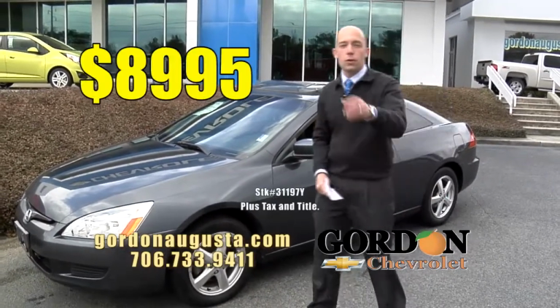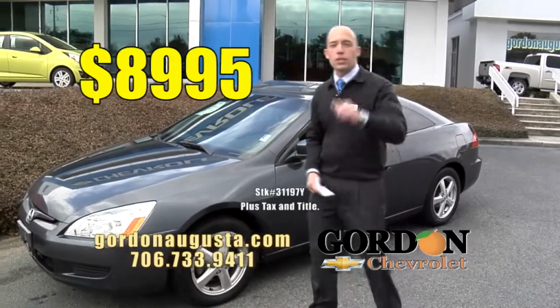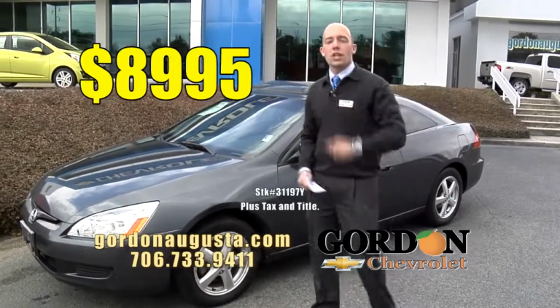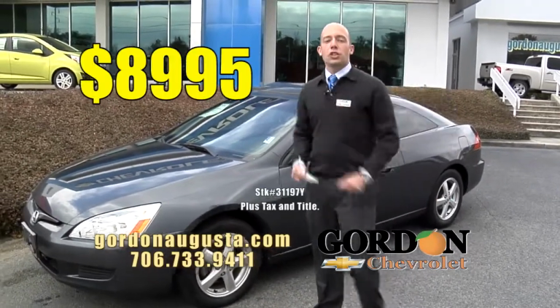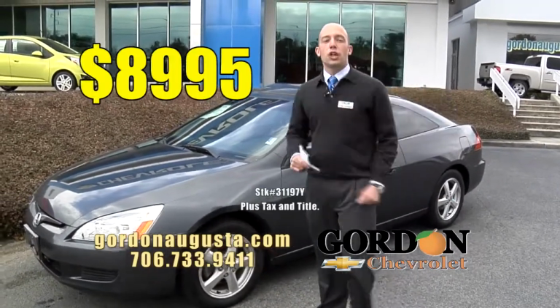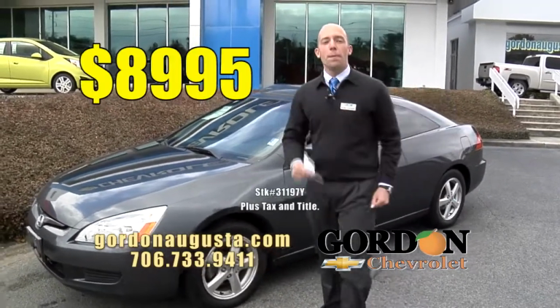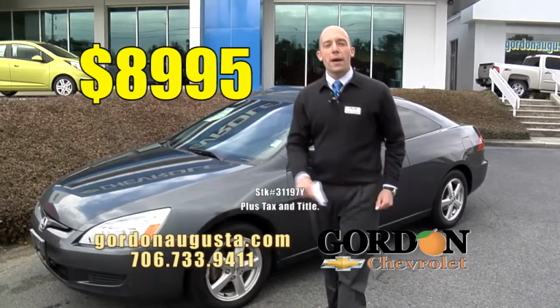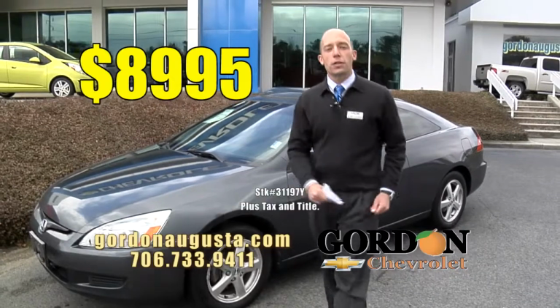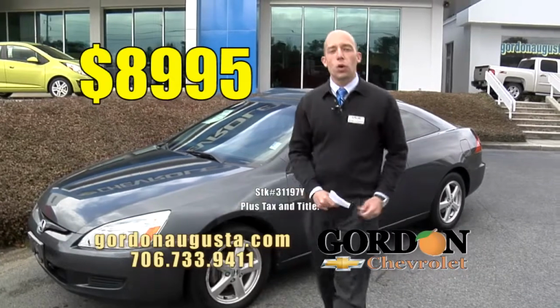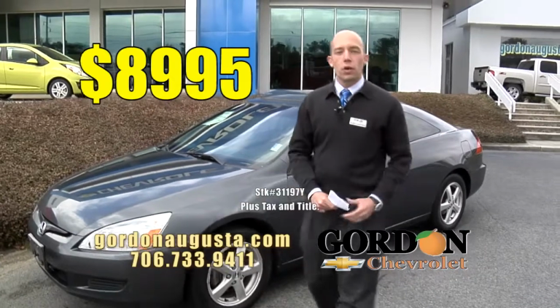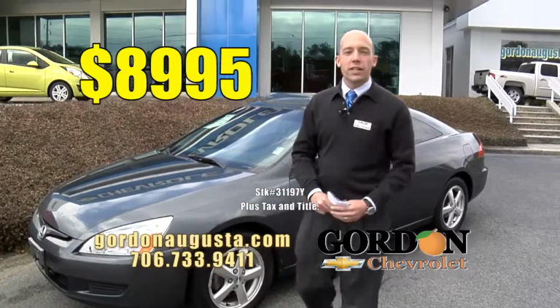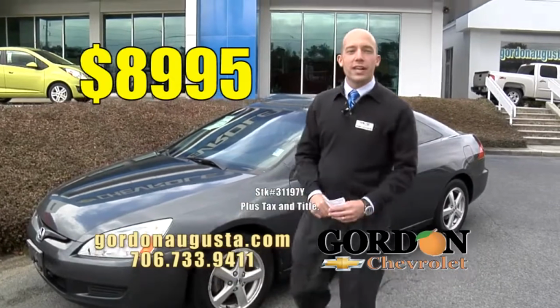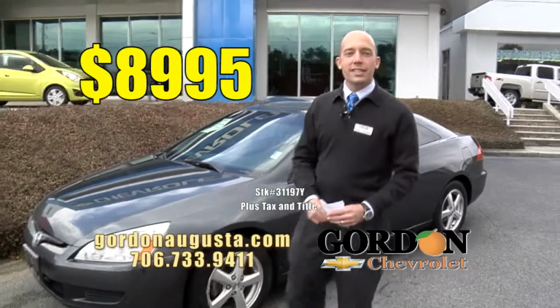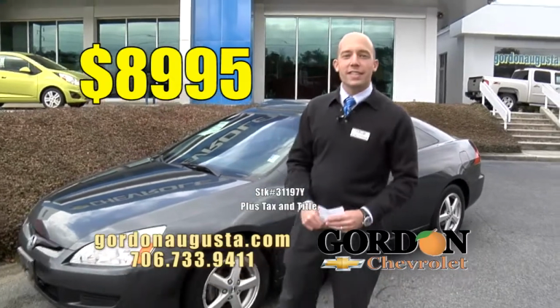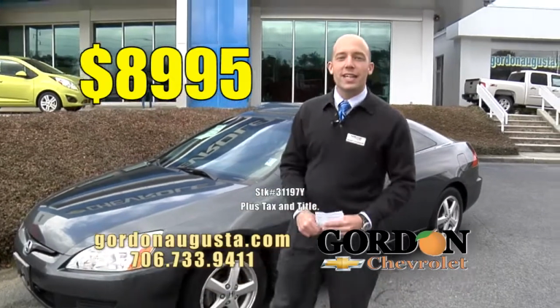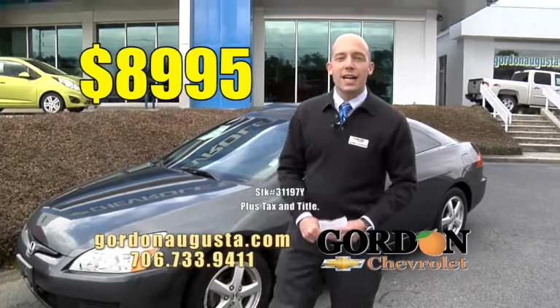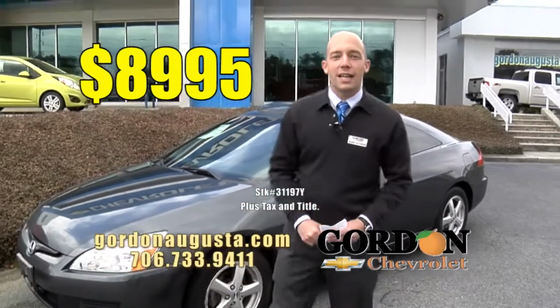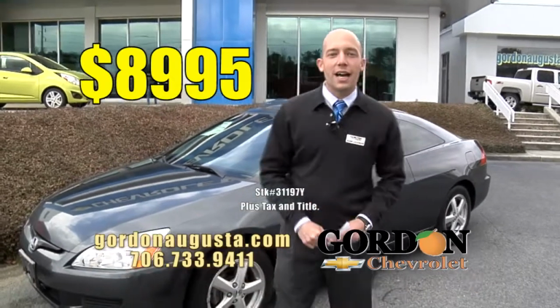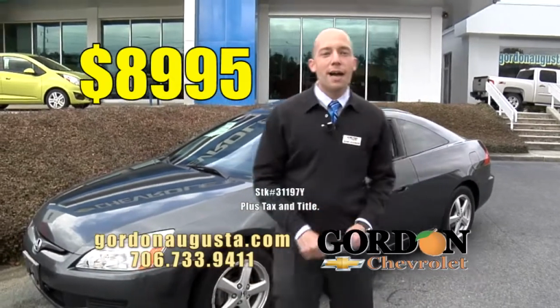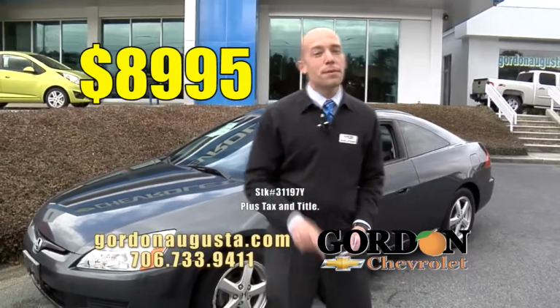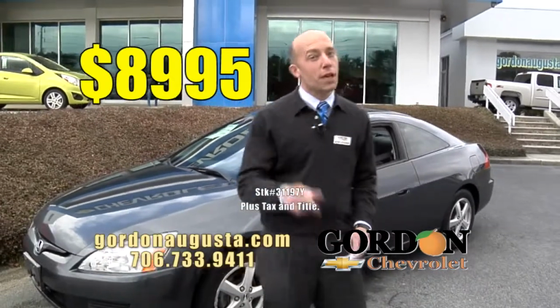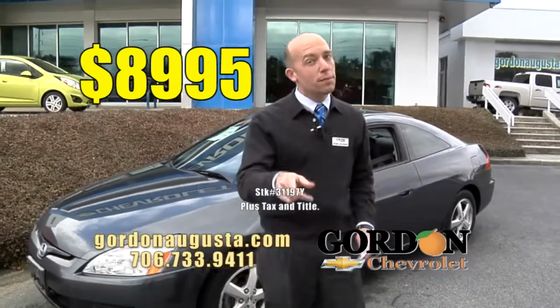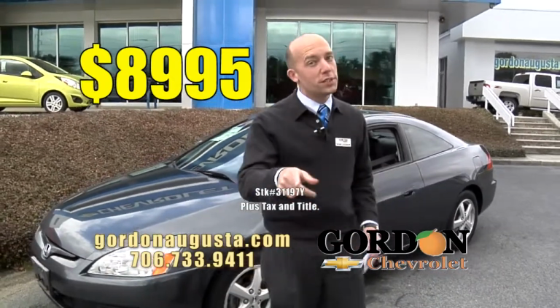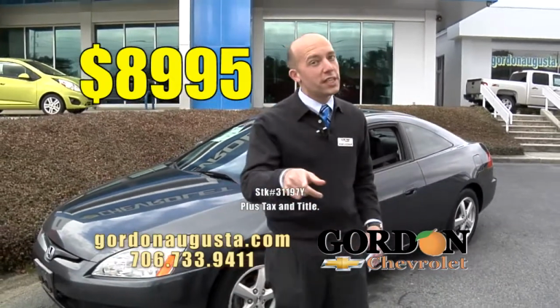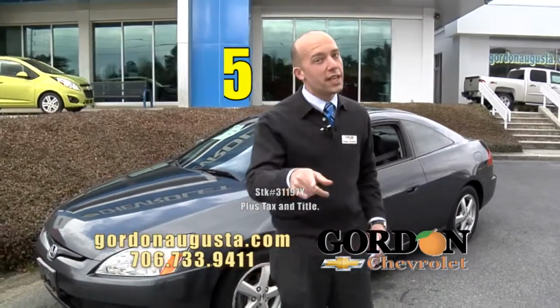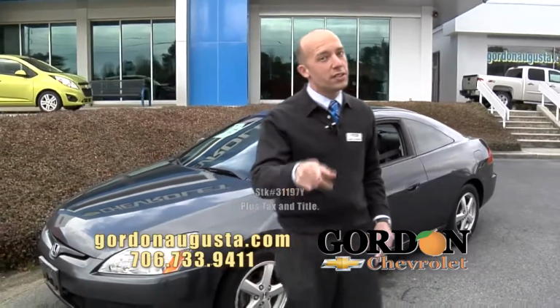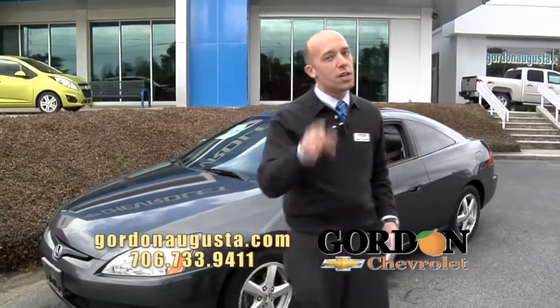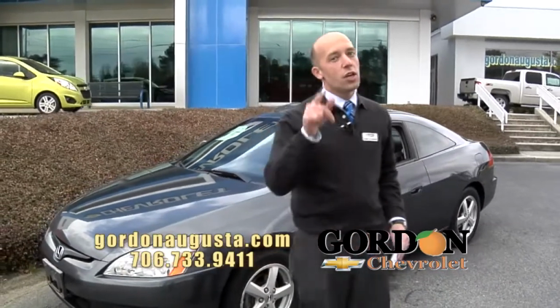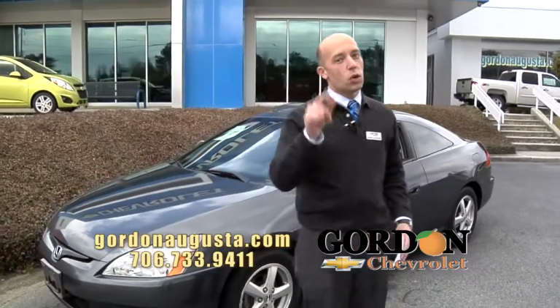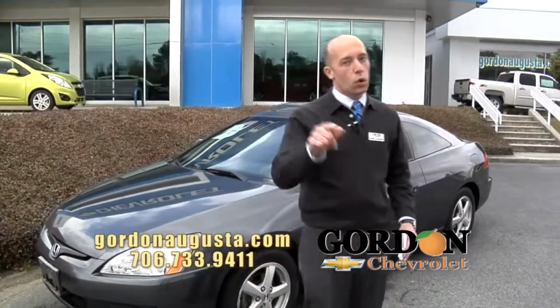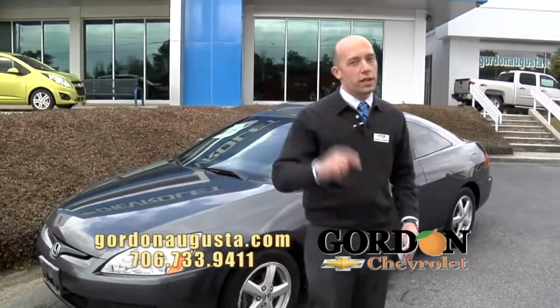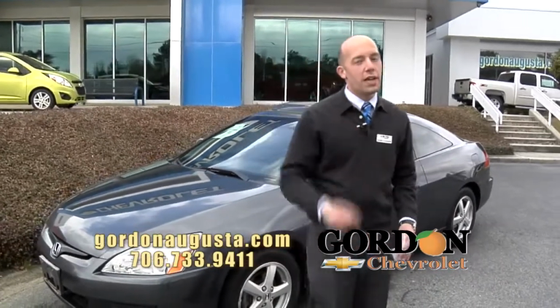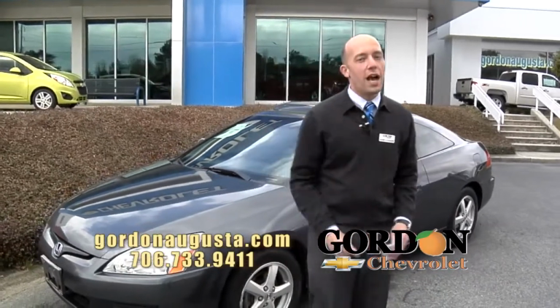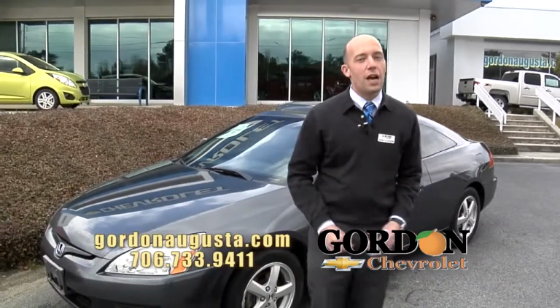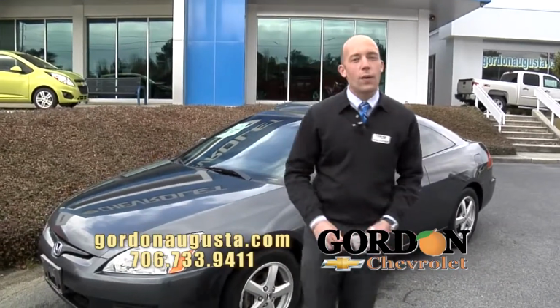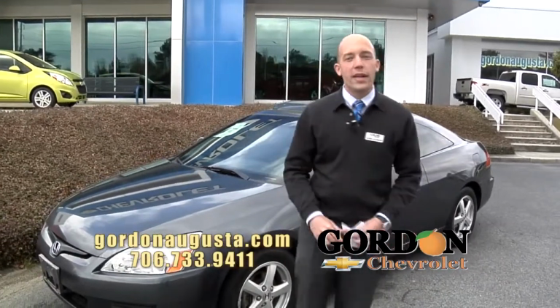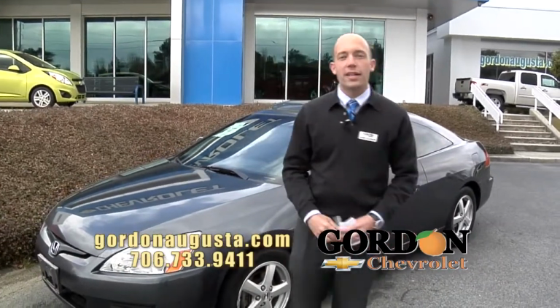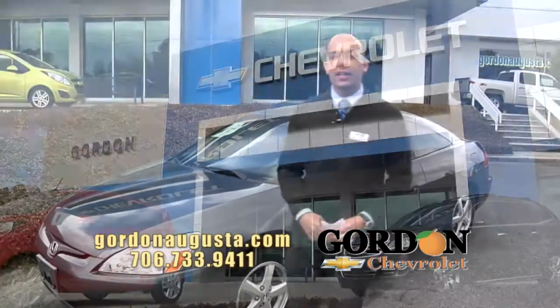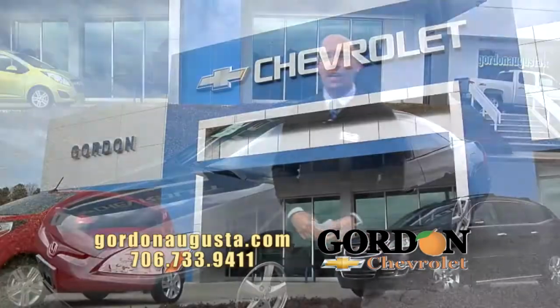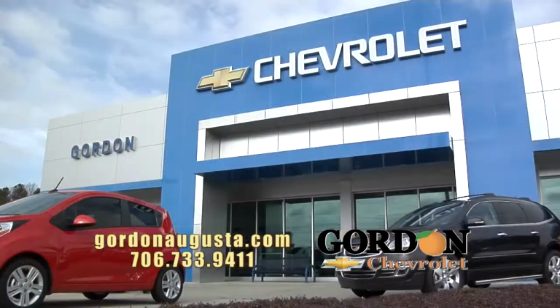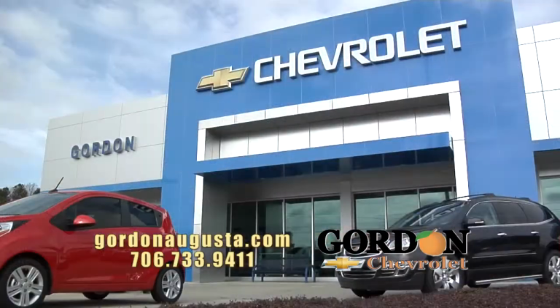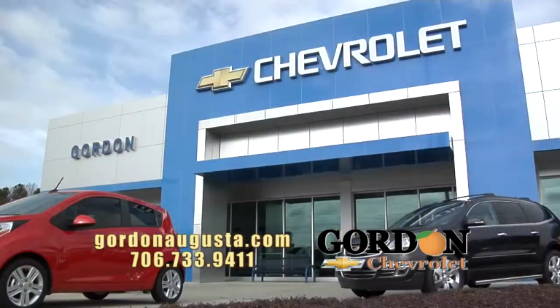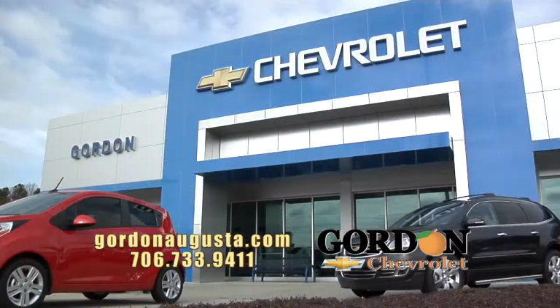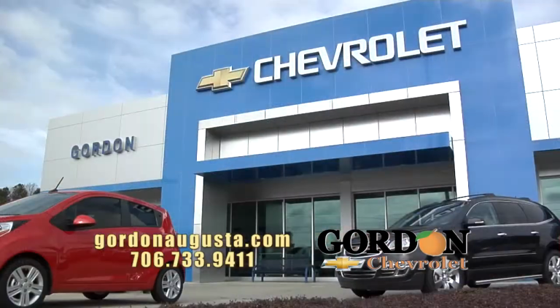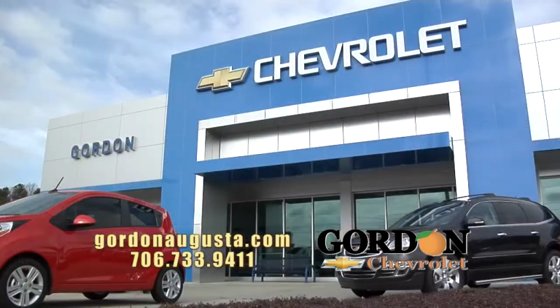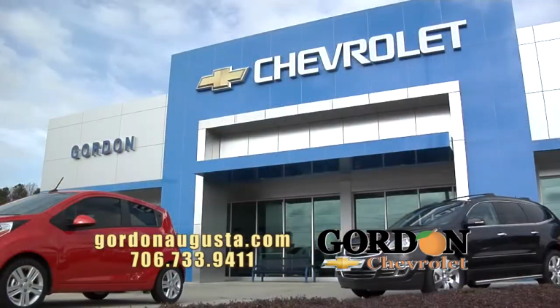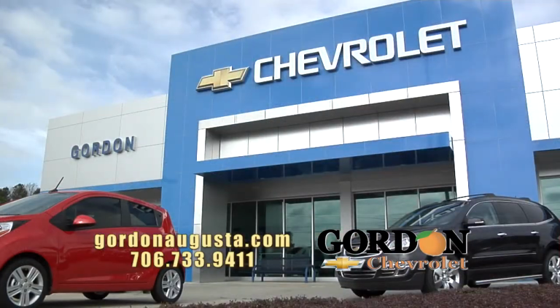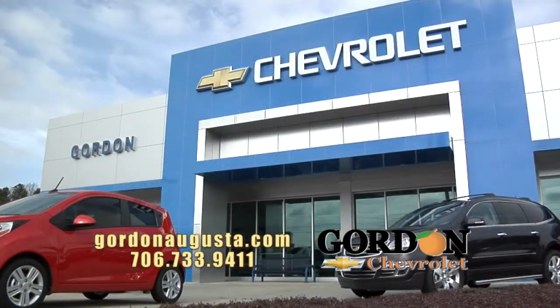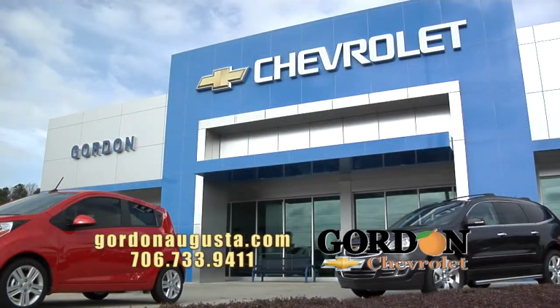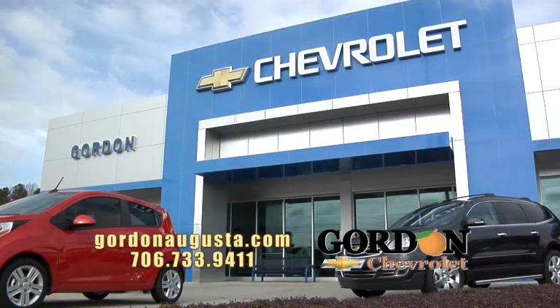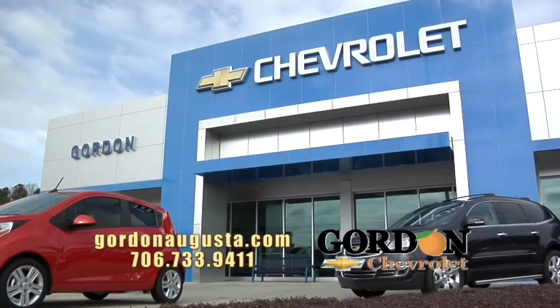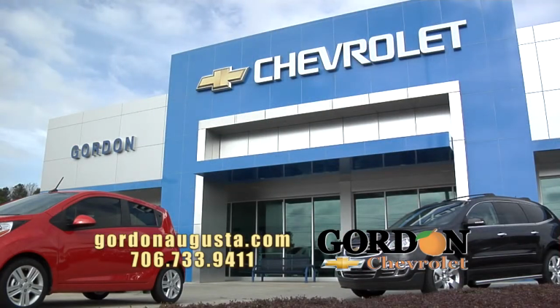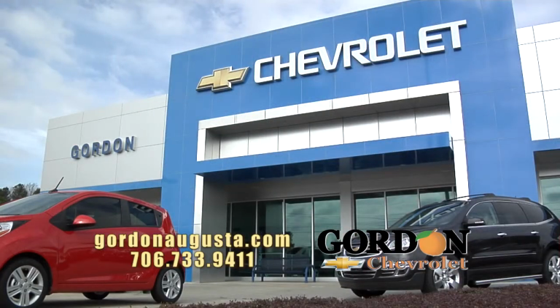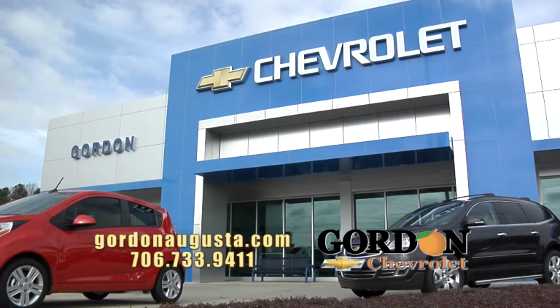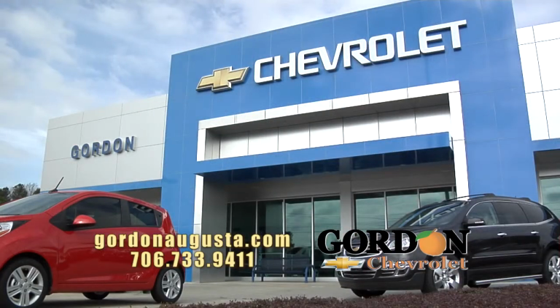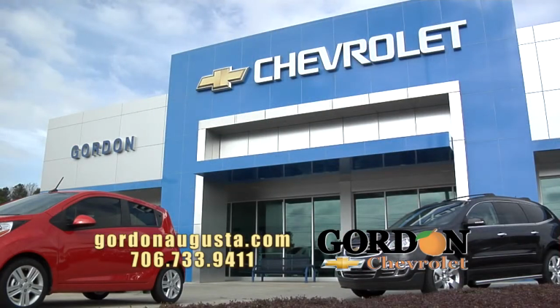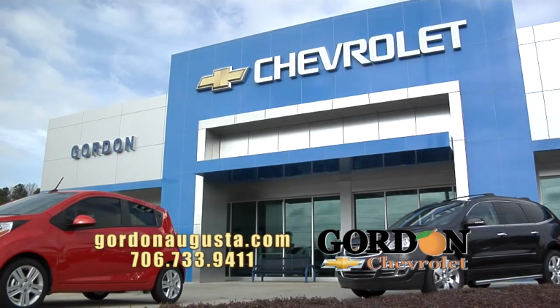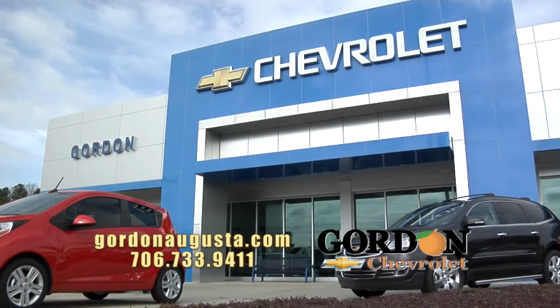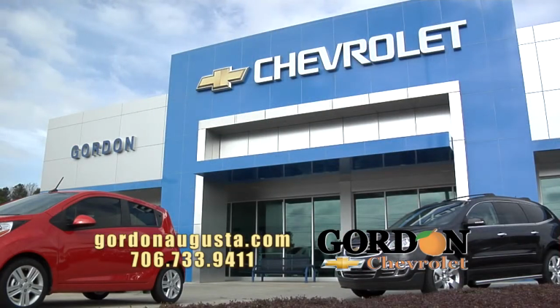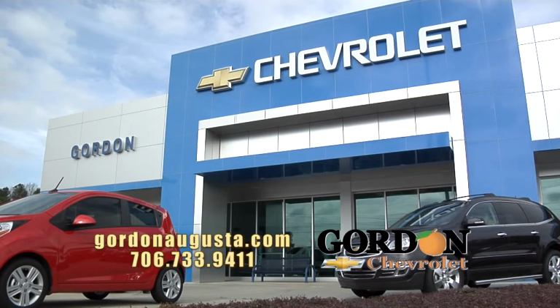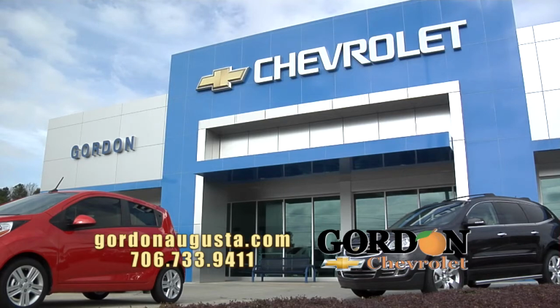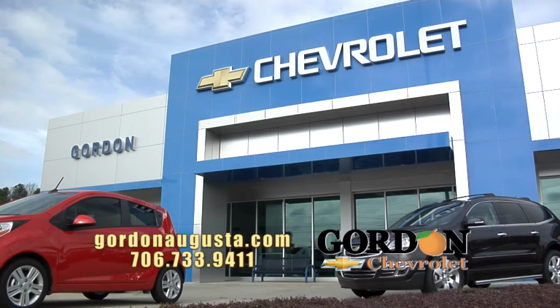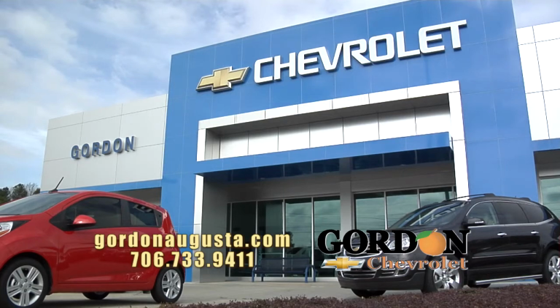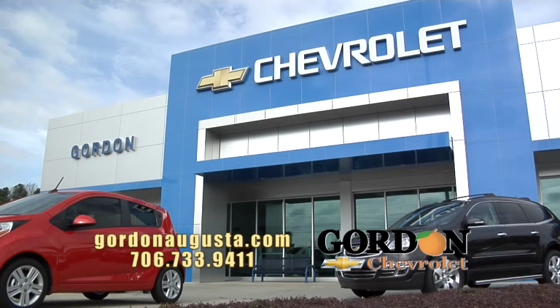Folks, jump on GordonAugusta.com. Come see us — Gordon Highway in Augusta — and stay tuned. We'll be back in just a bit.